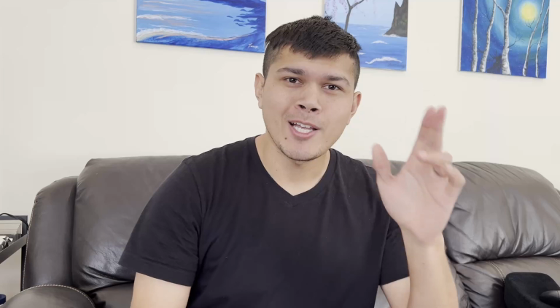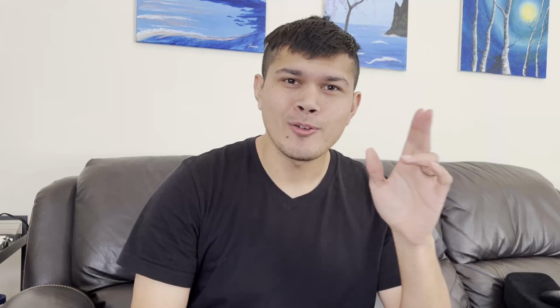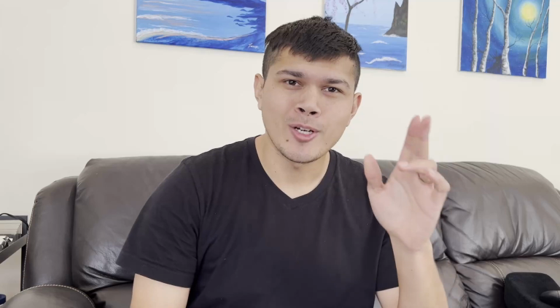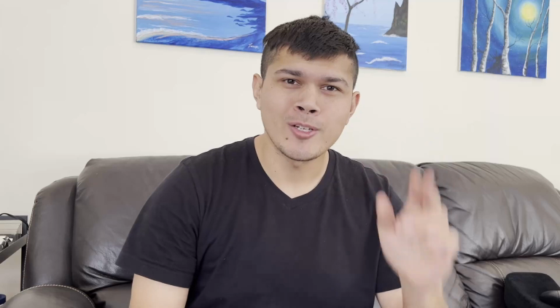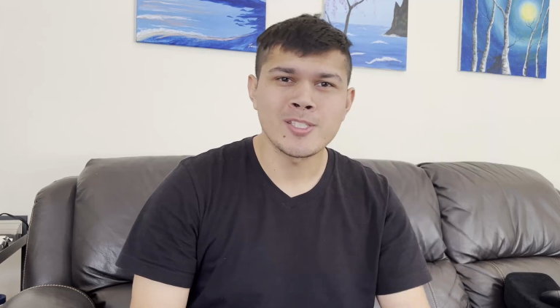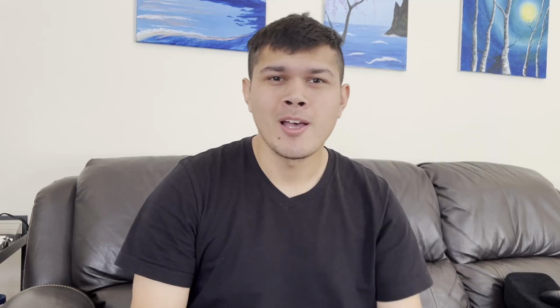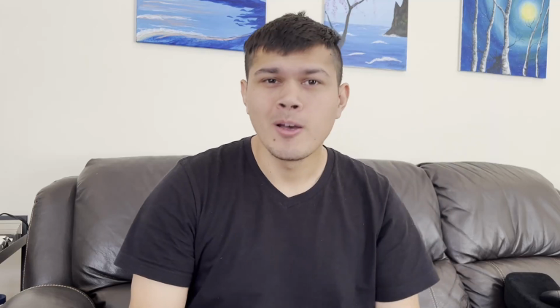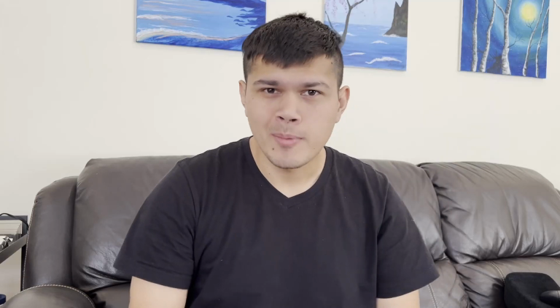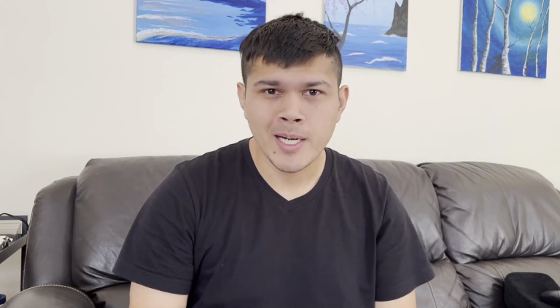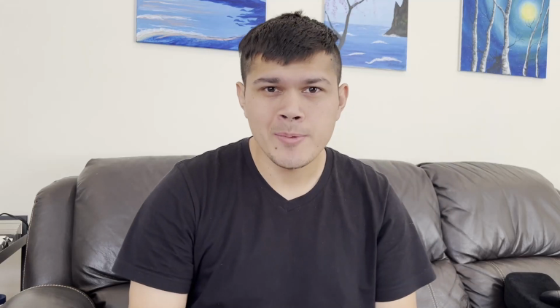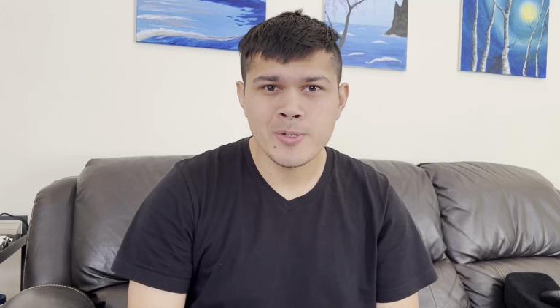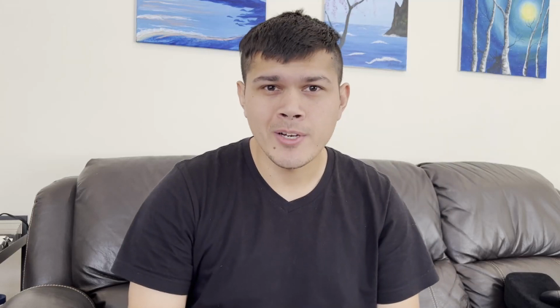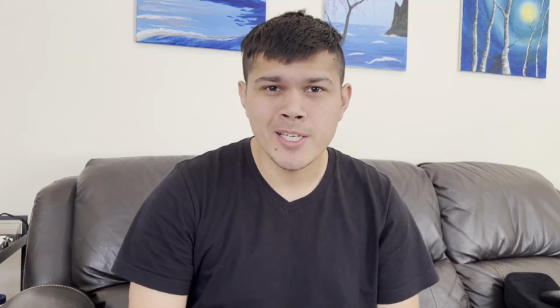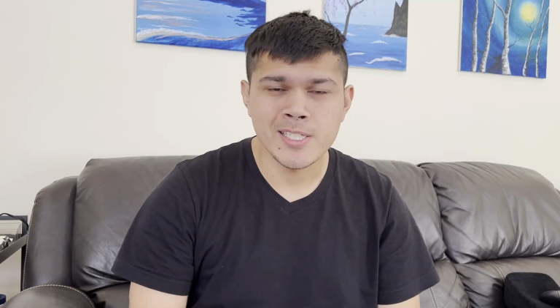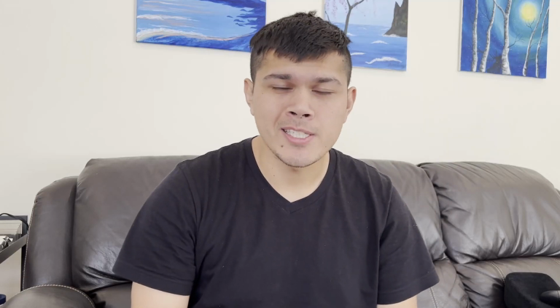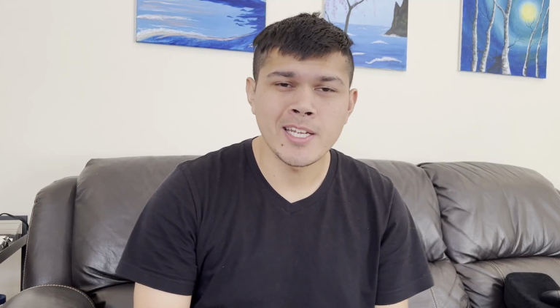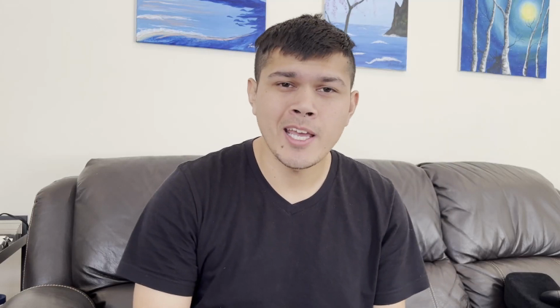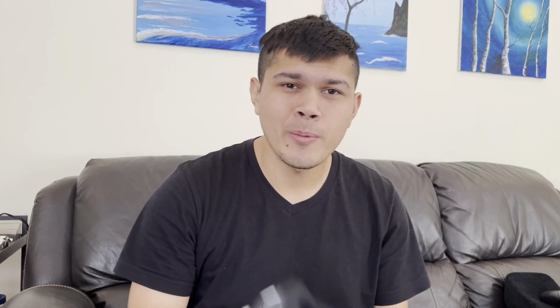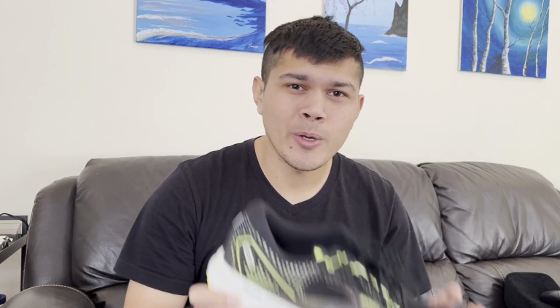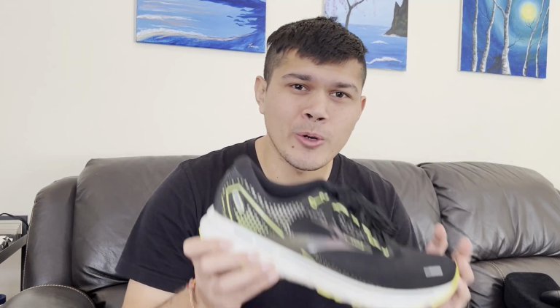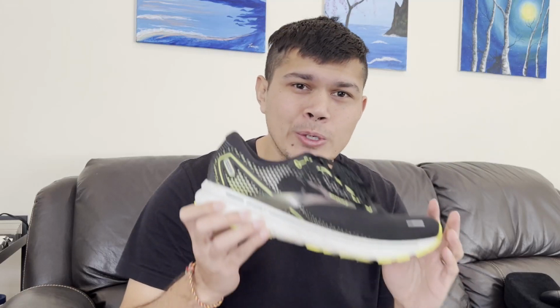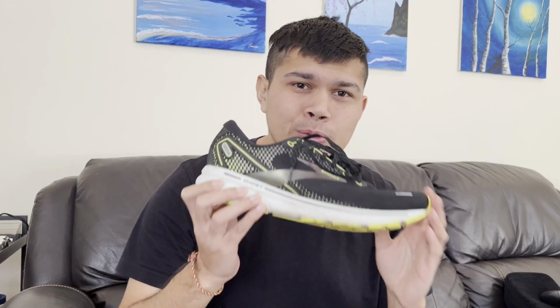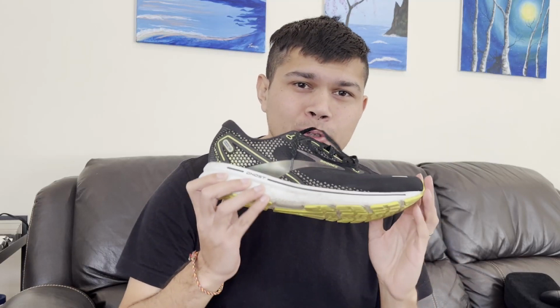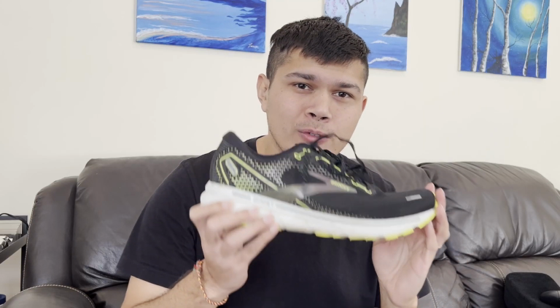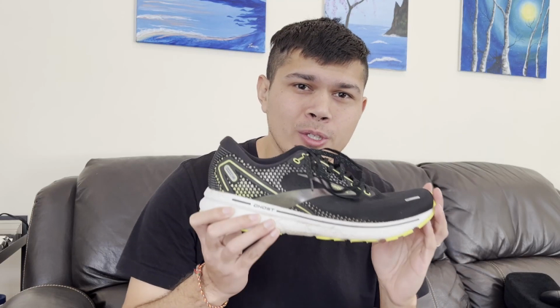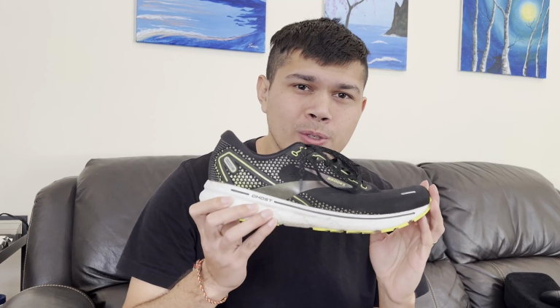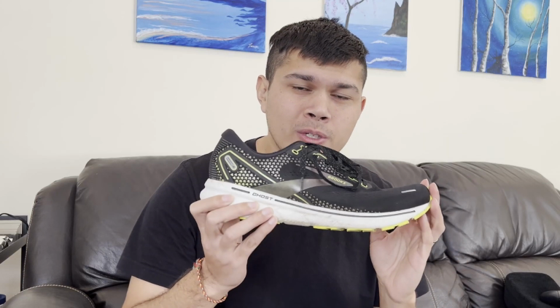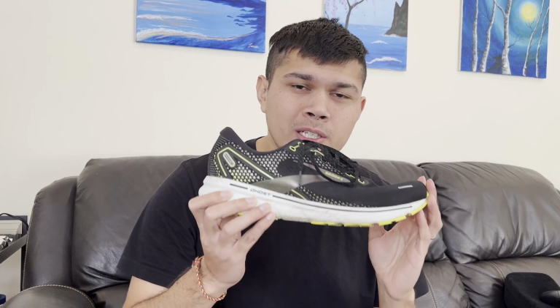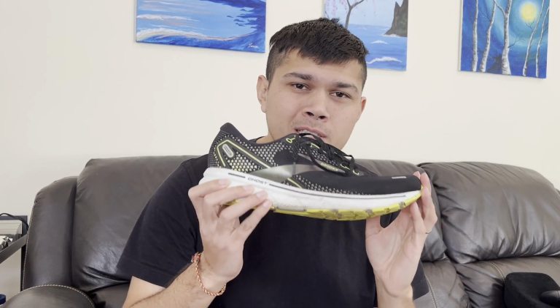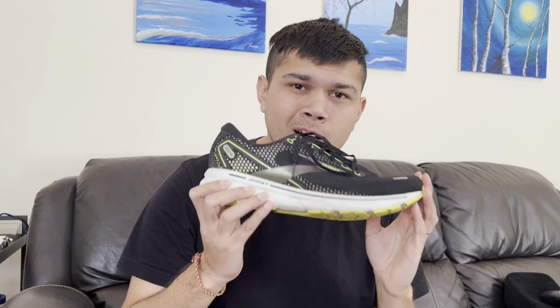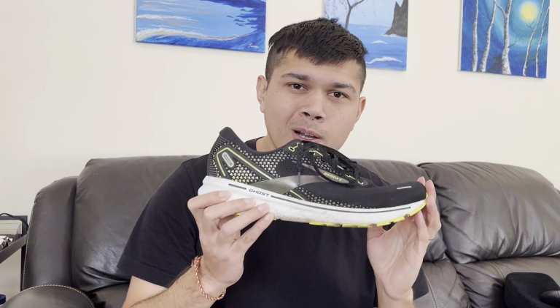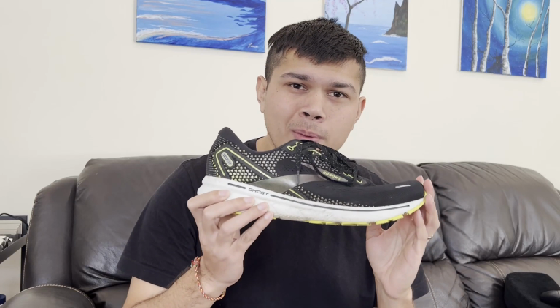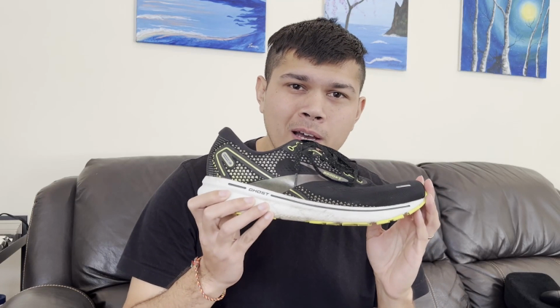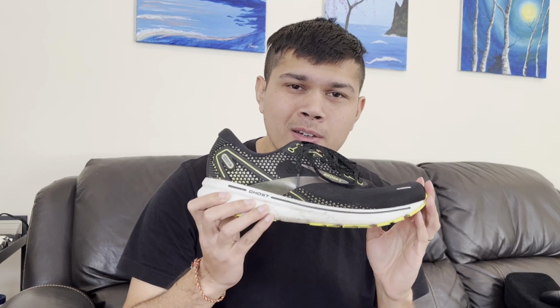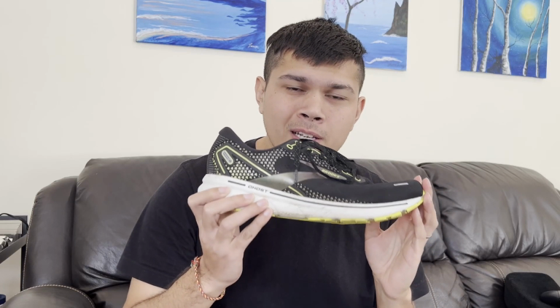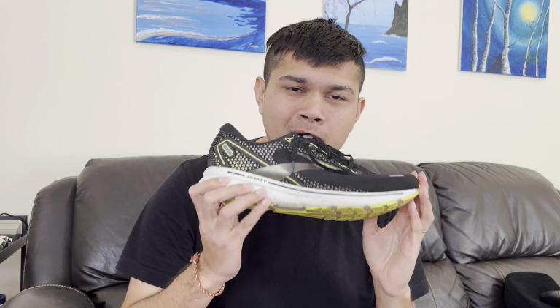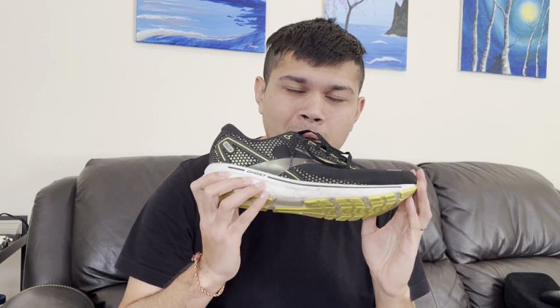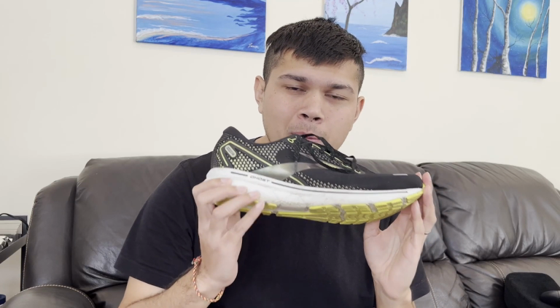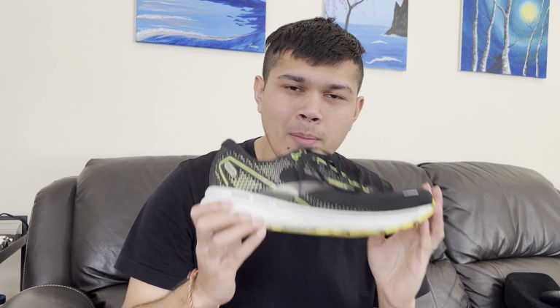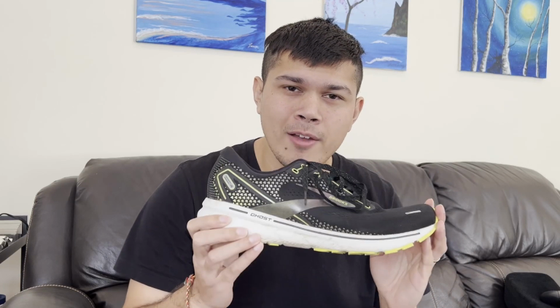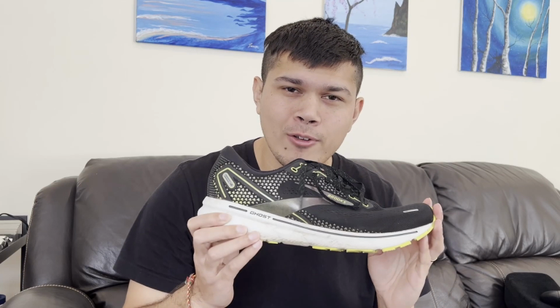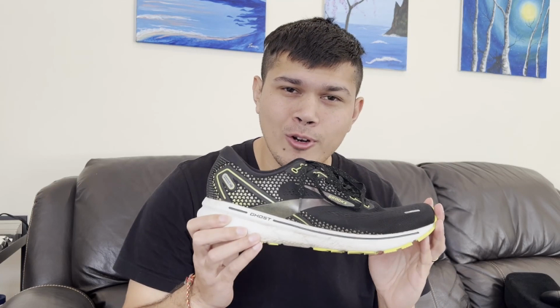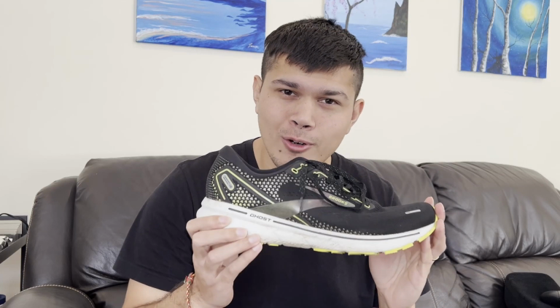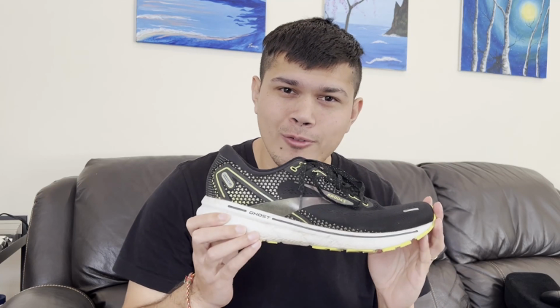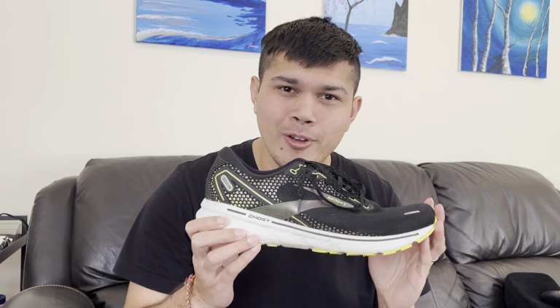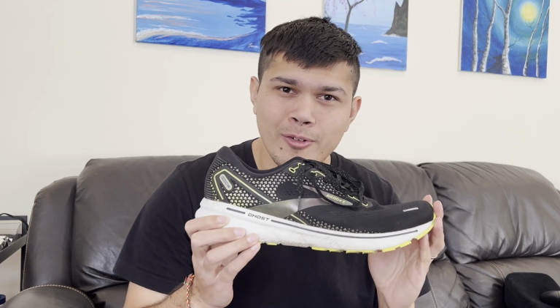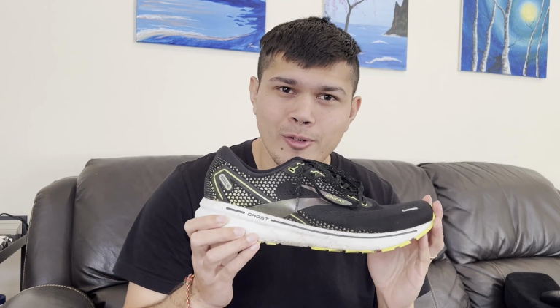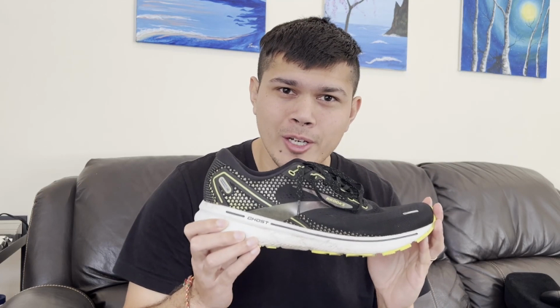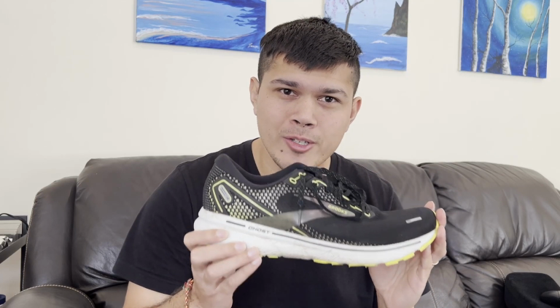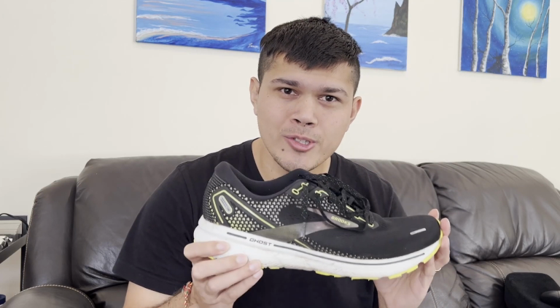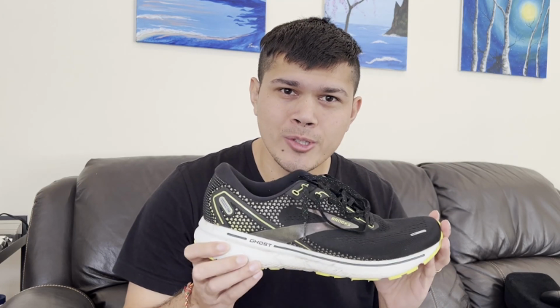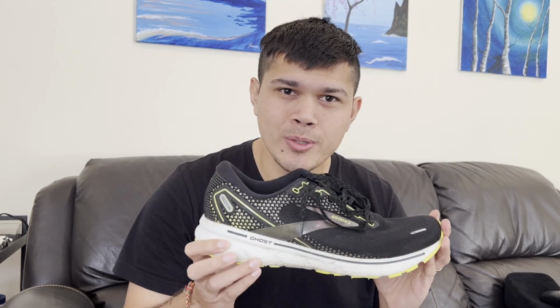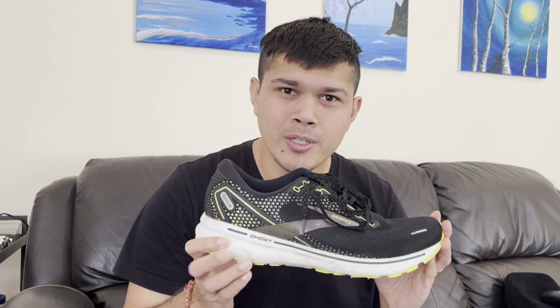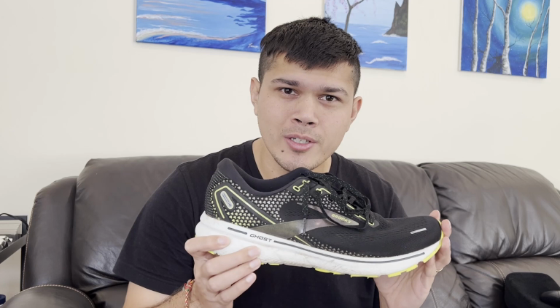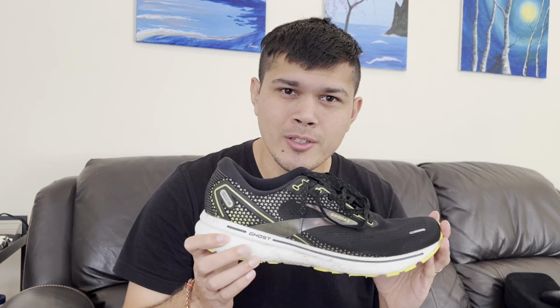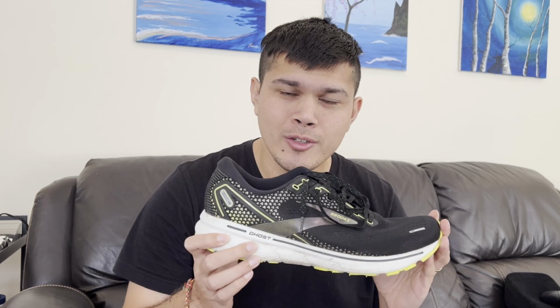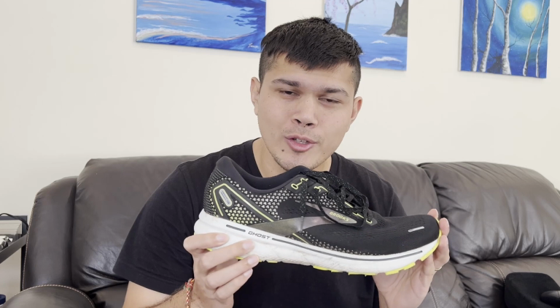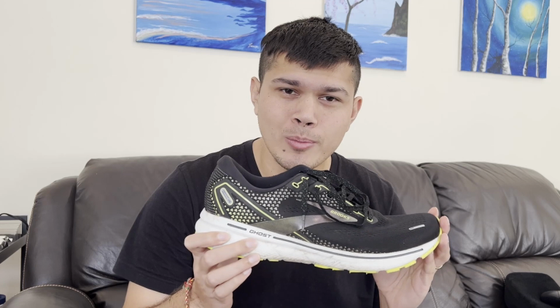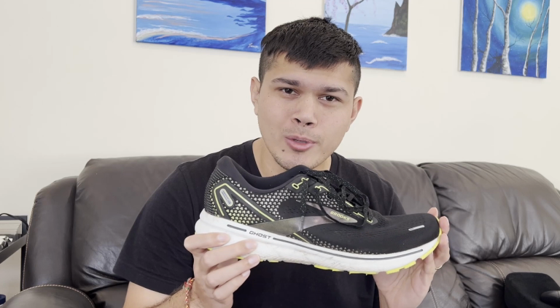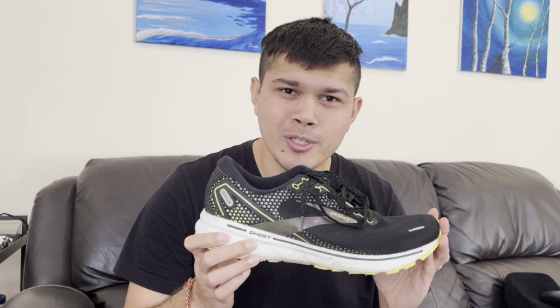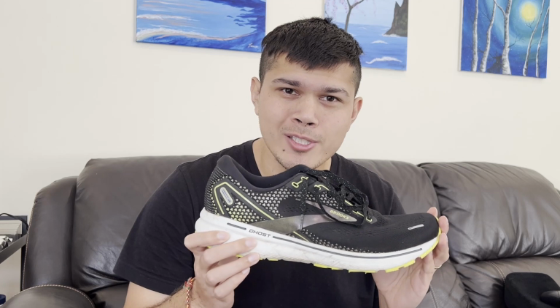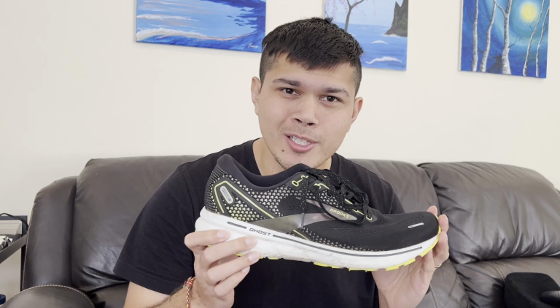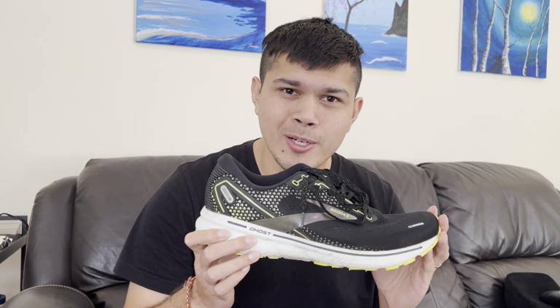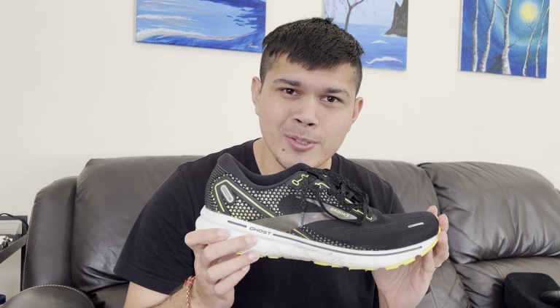Hello runners, my name is Chris and today we are going to review and talk about my current favorite running shoe, the Brooks Ghost.